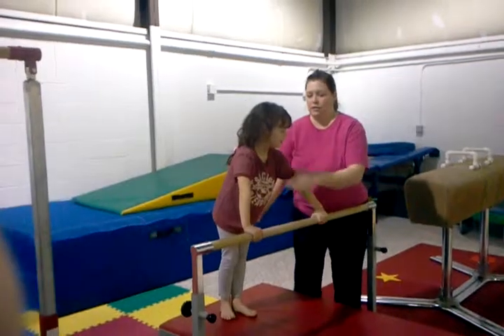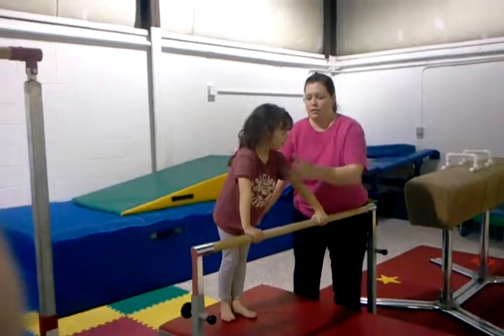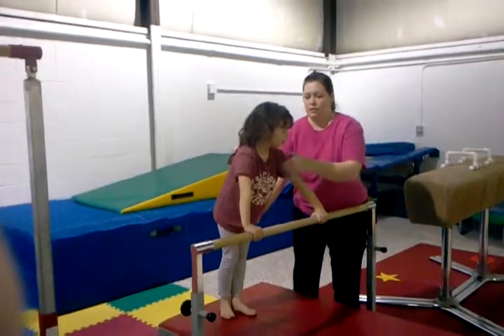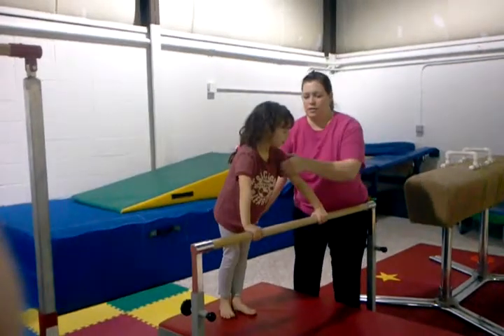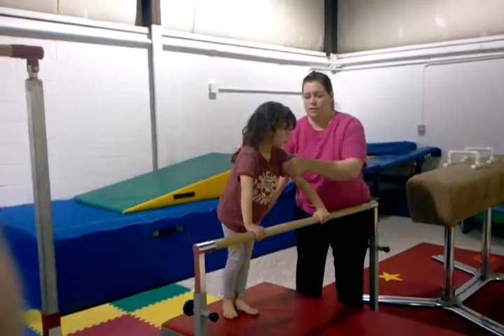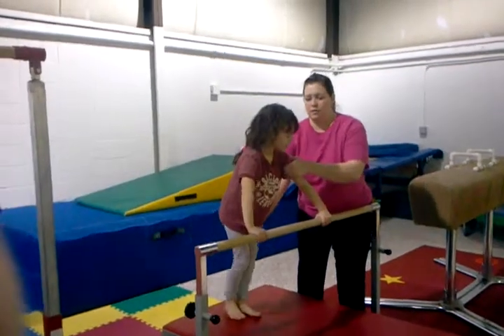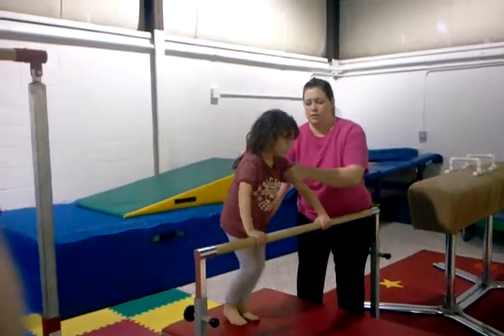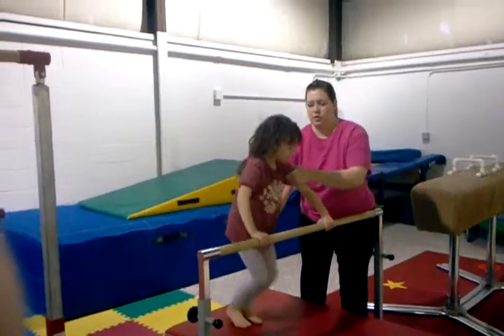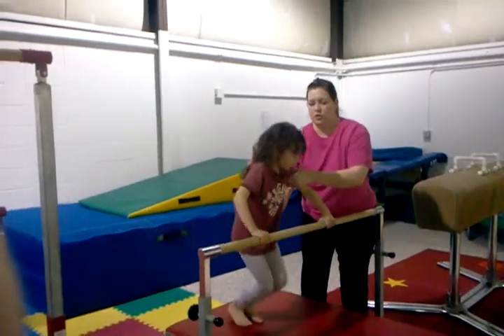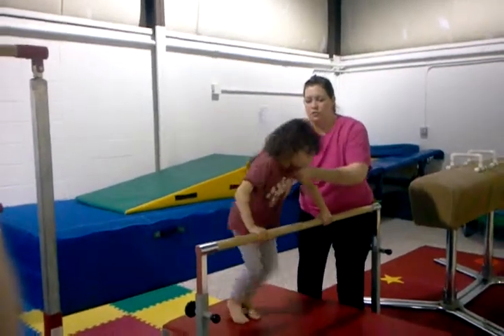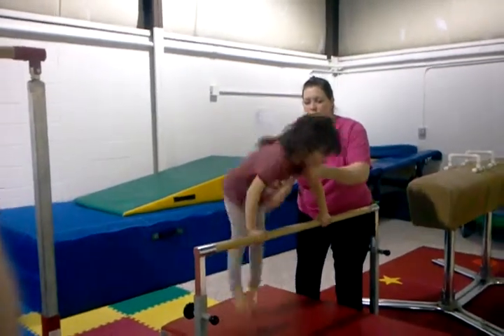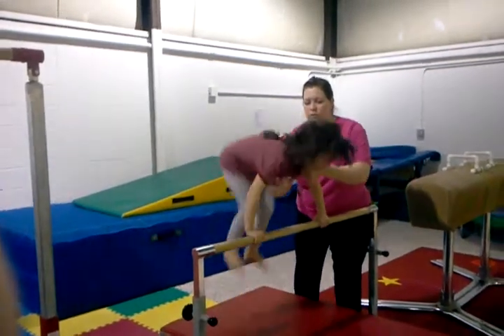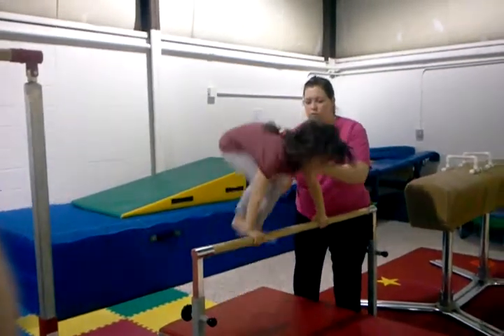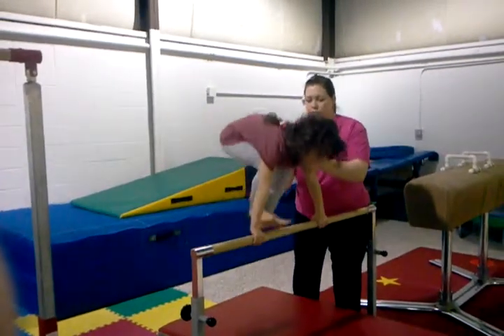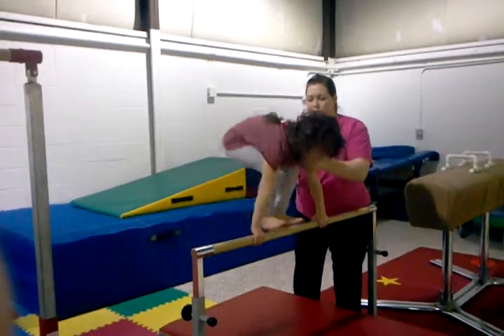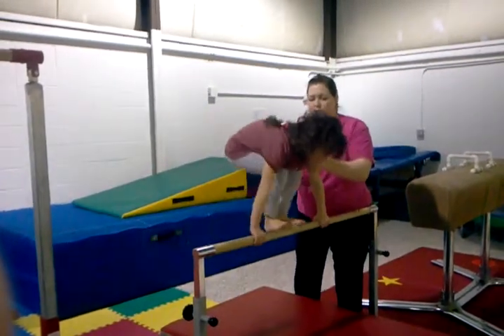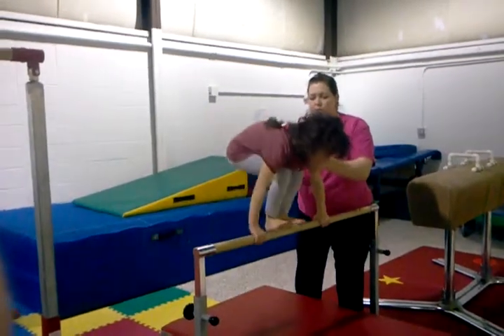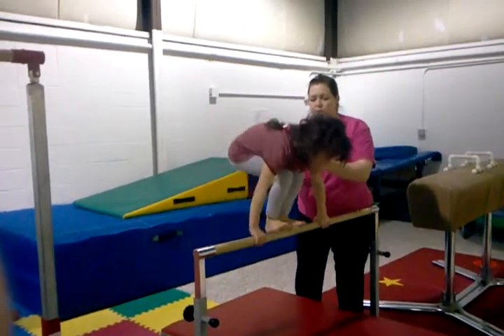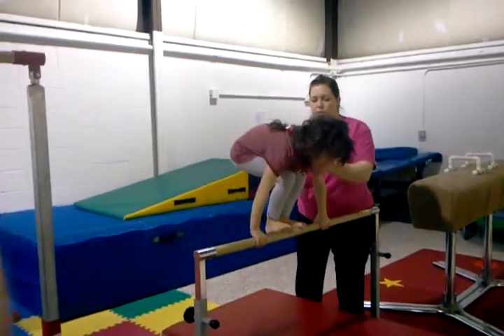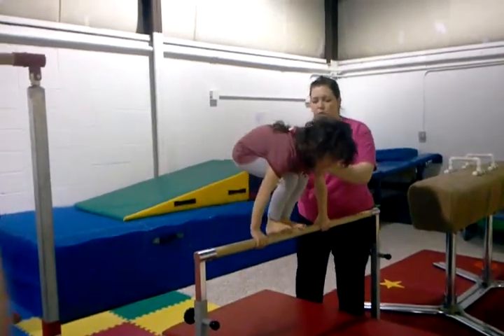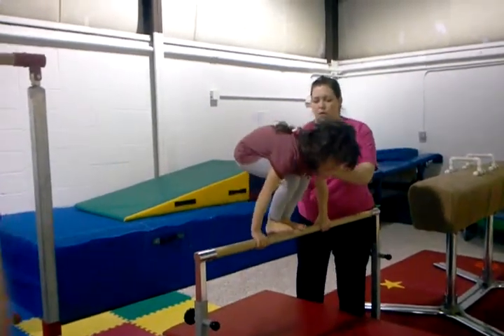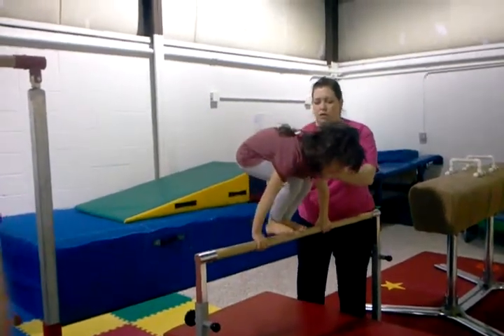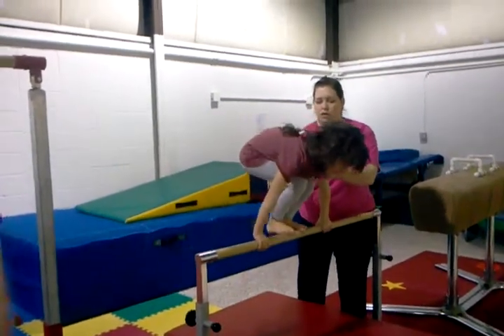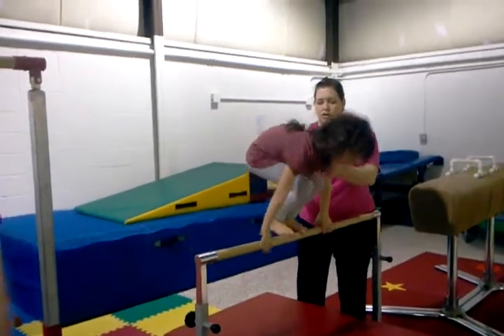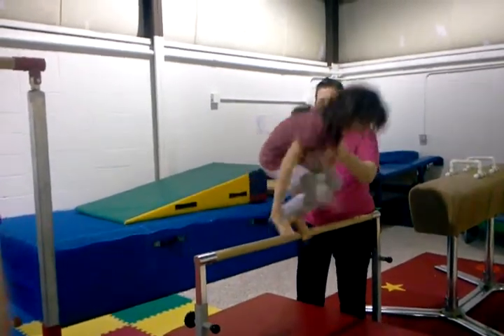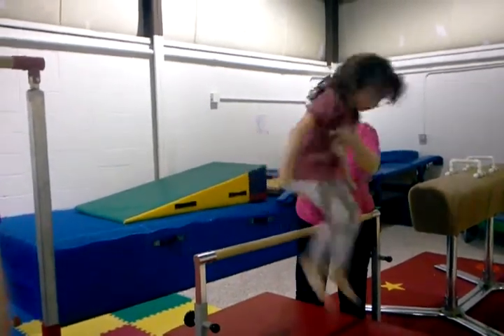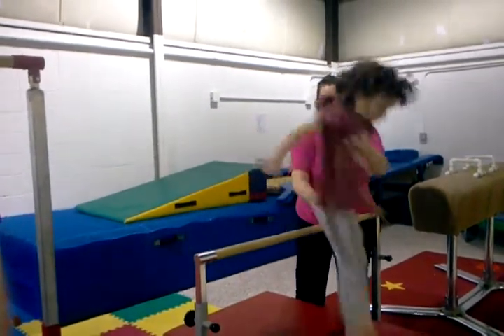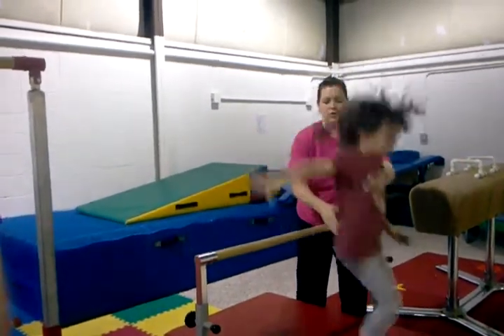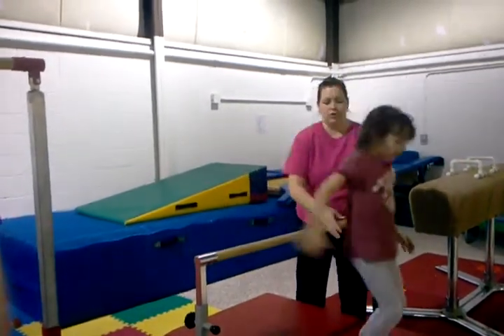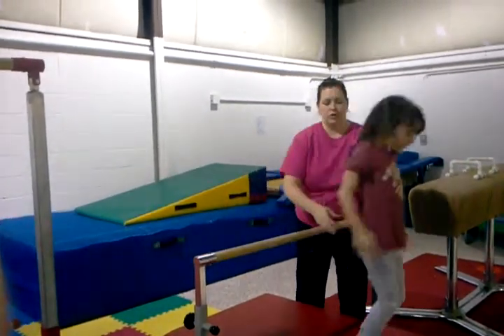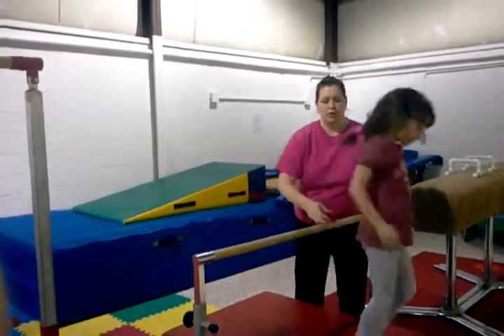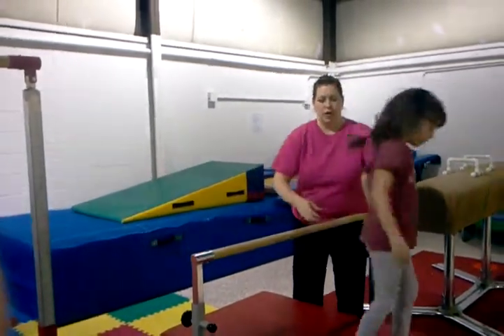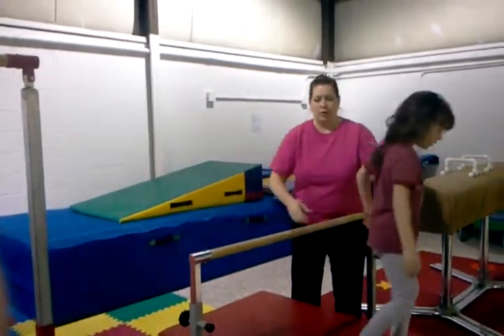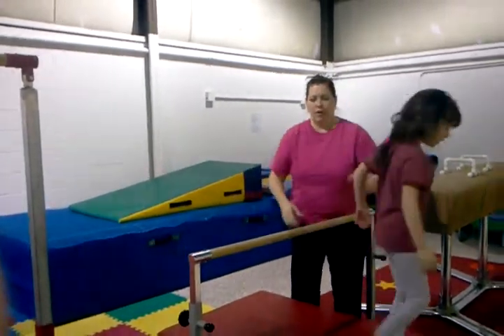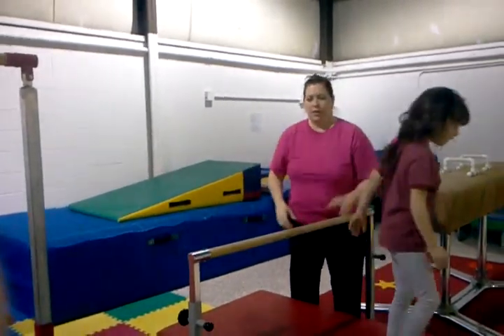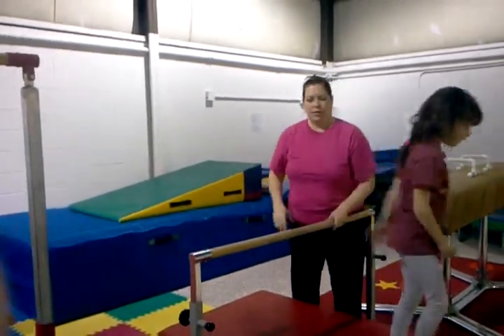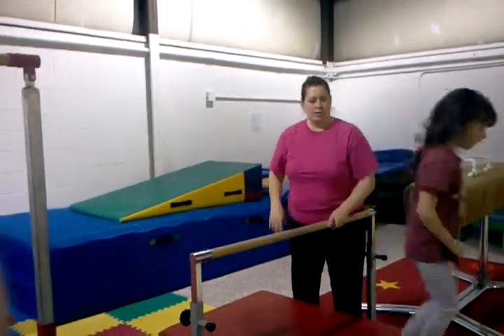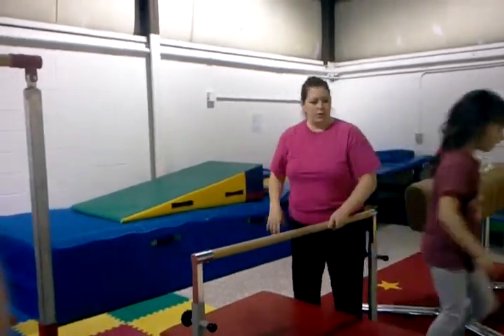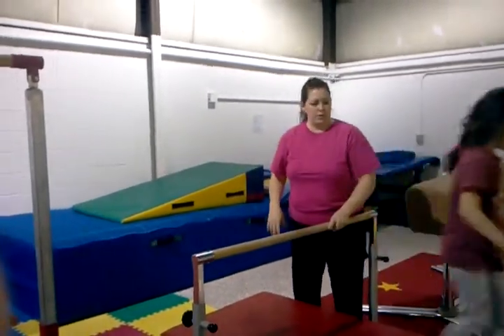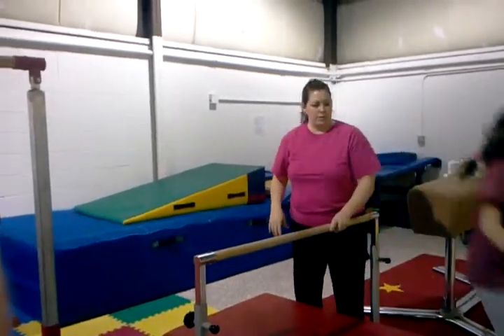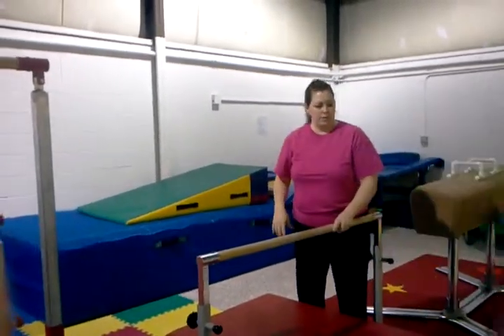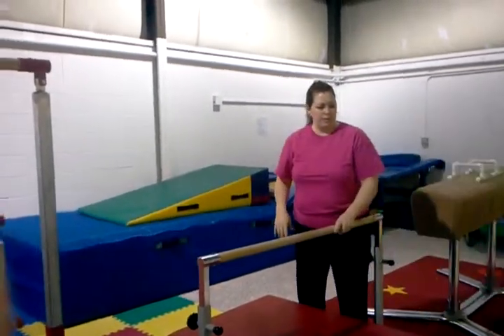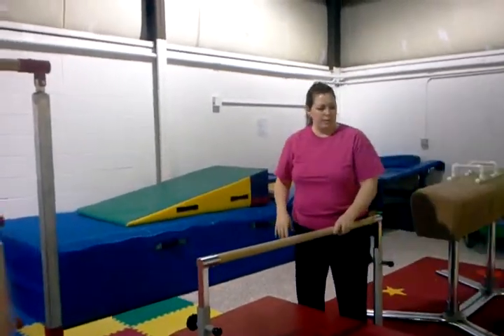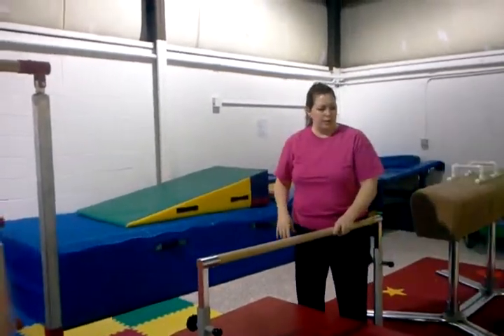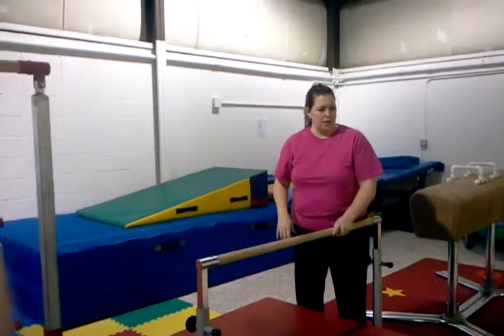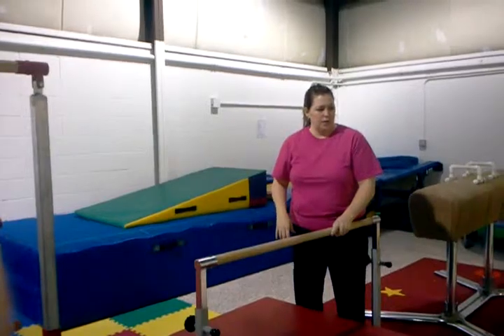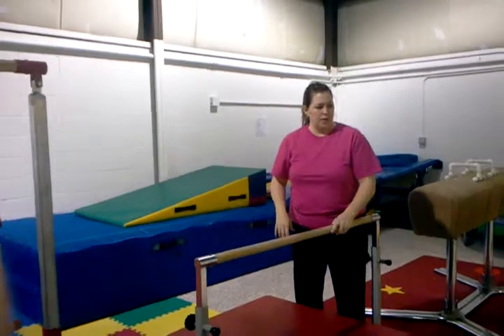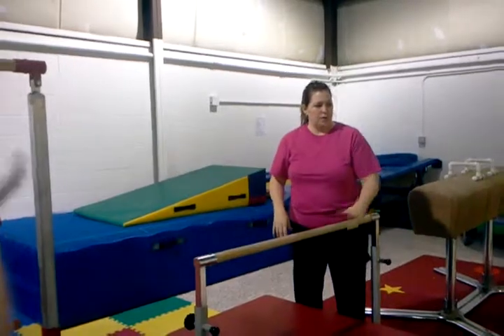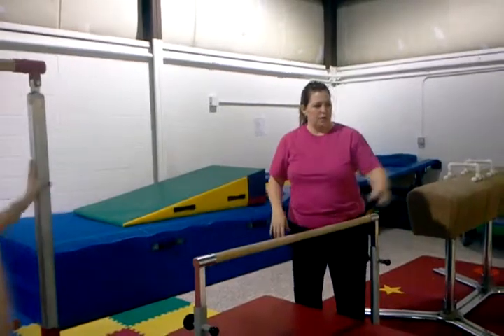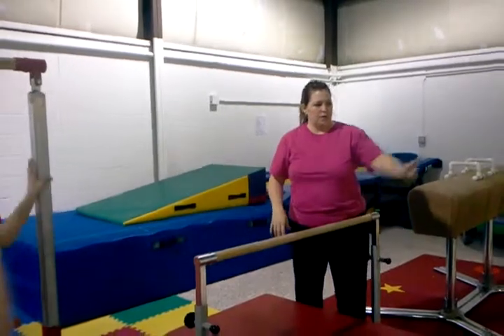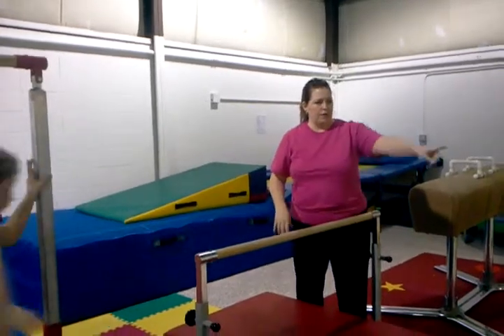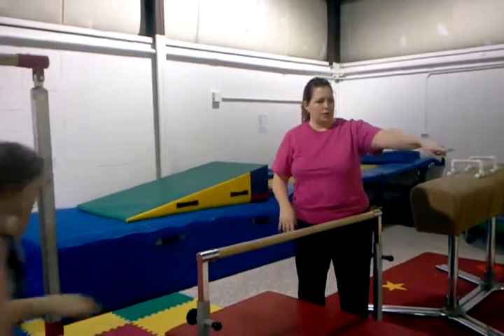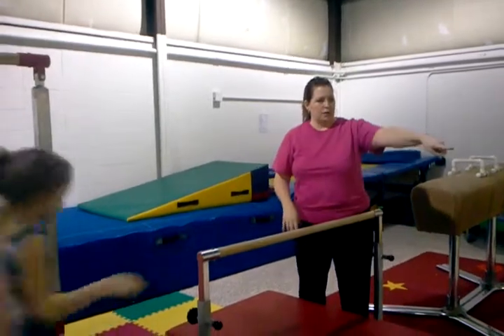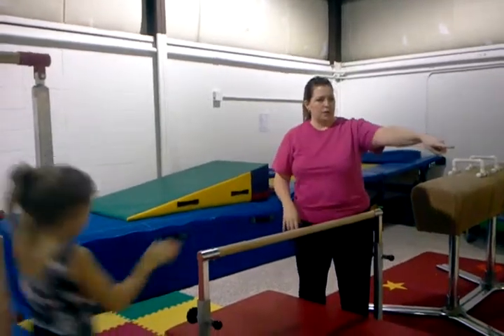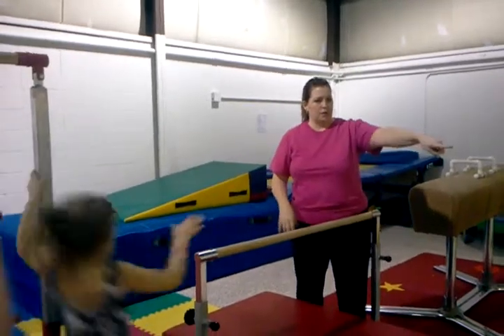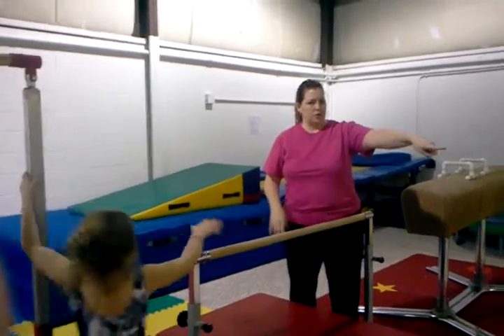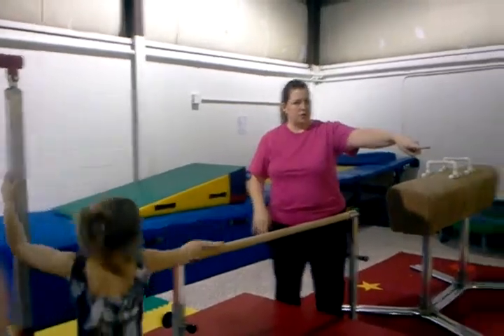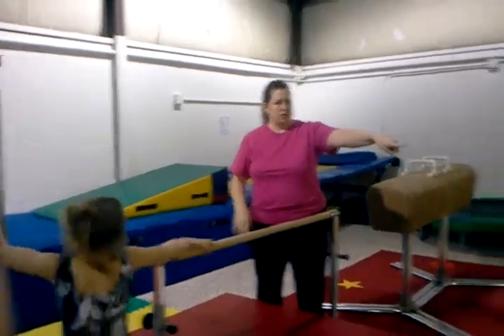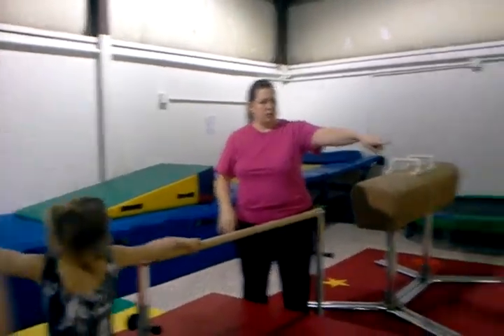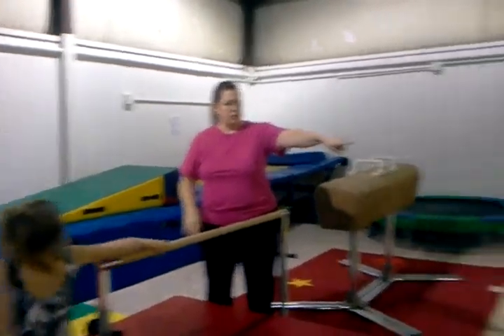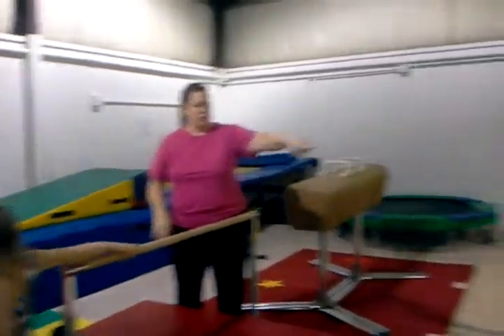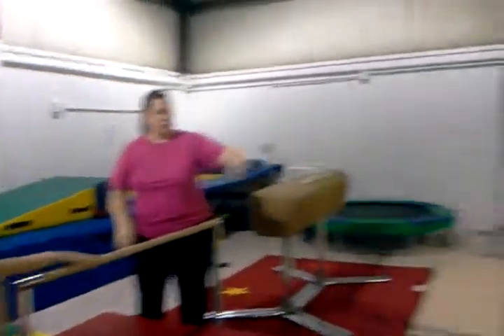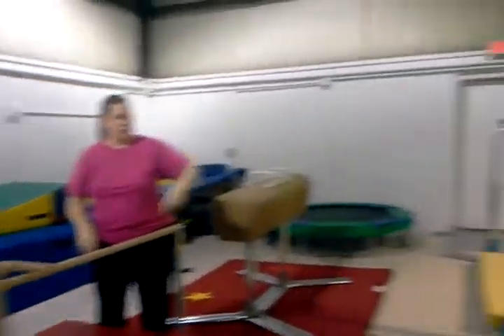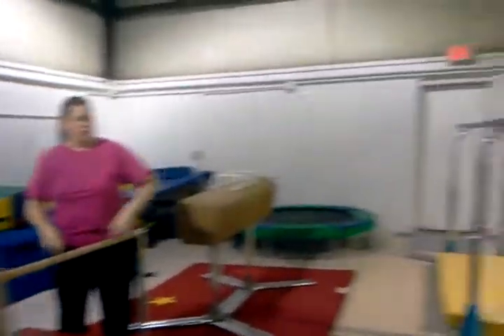Yep. Jump. Got one. Good job. Haley, come to it. Then follow her. Good job.